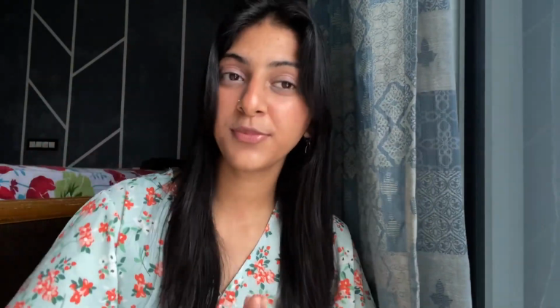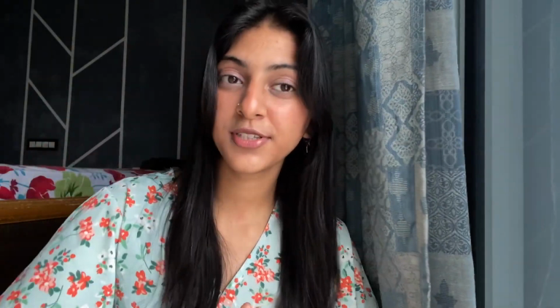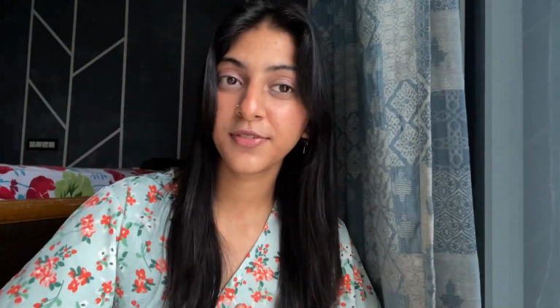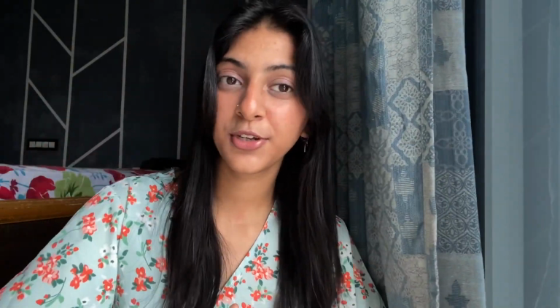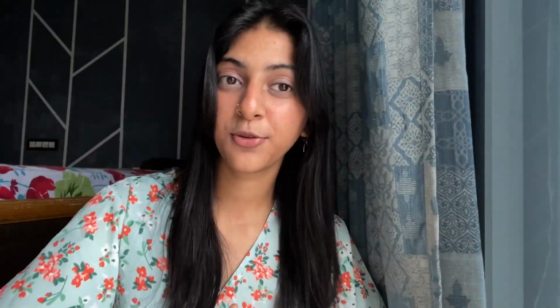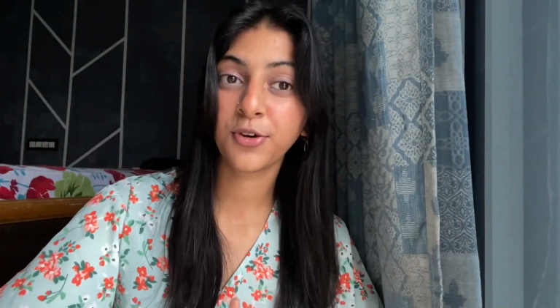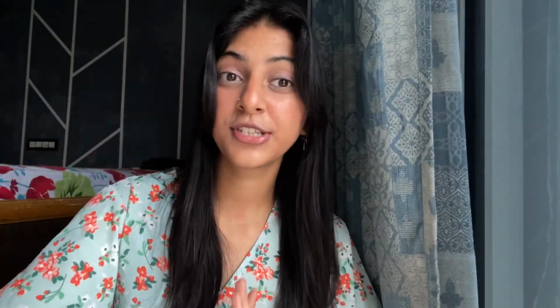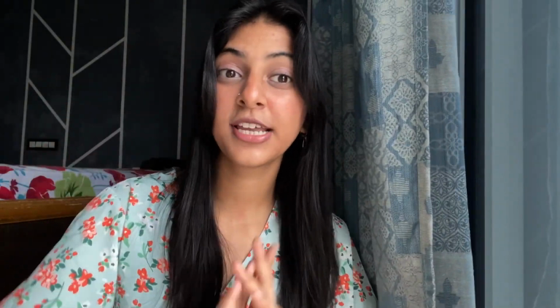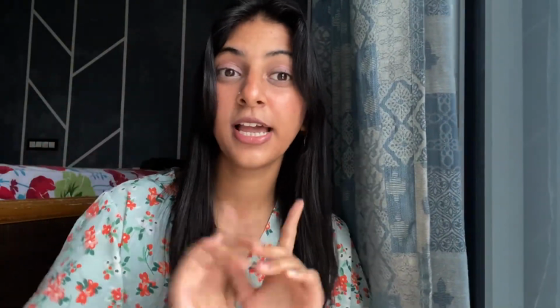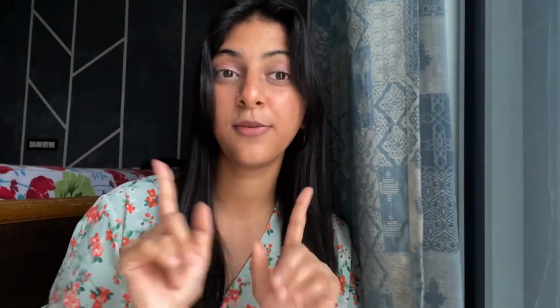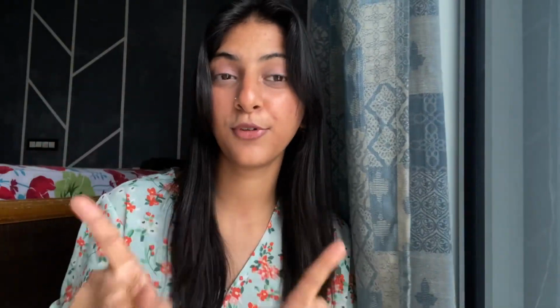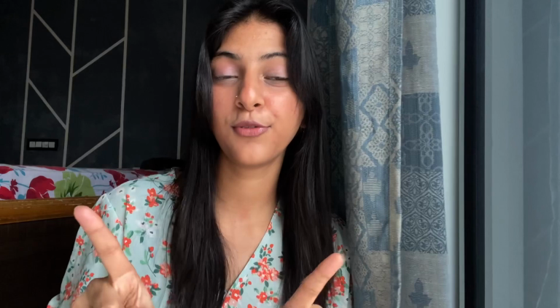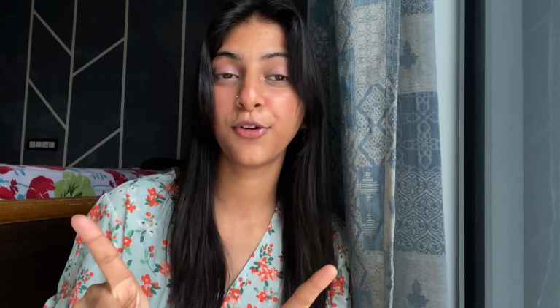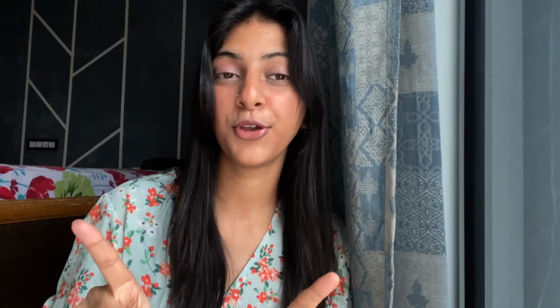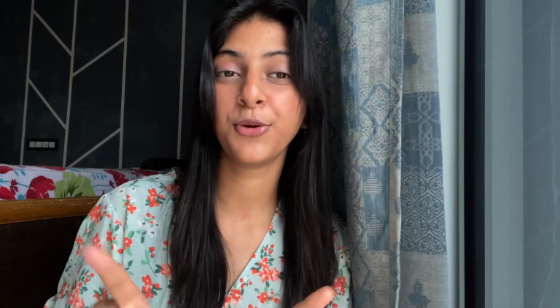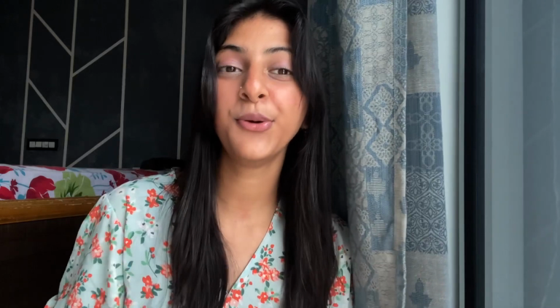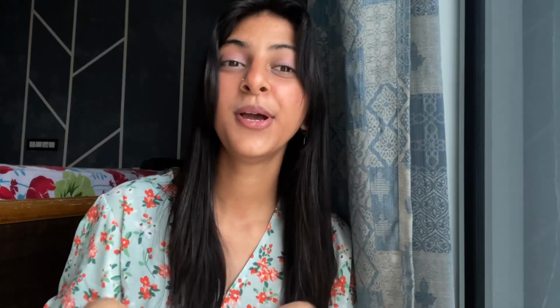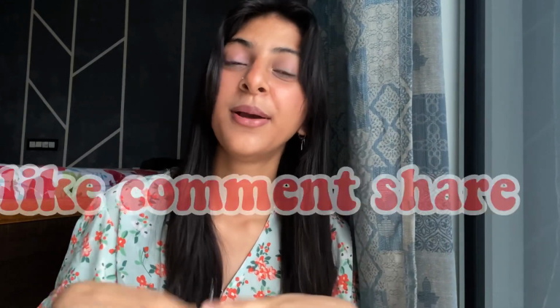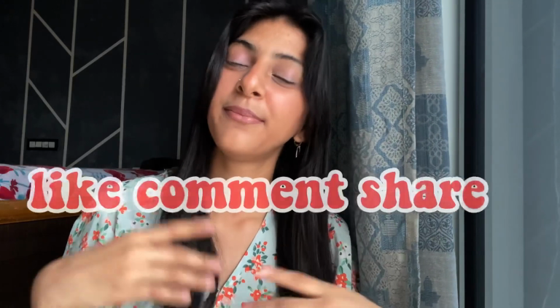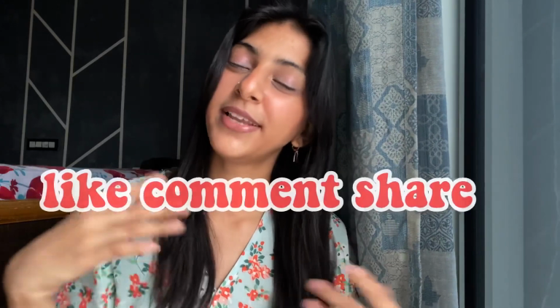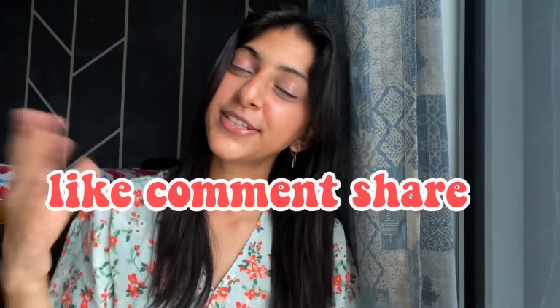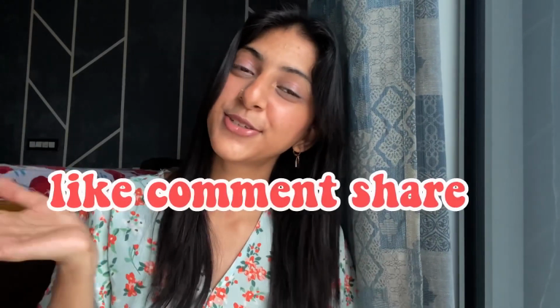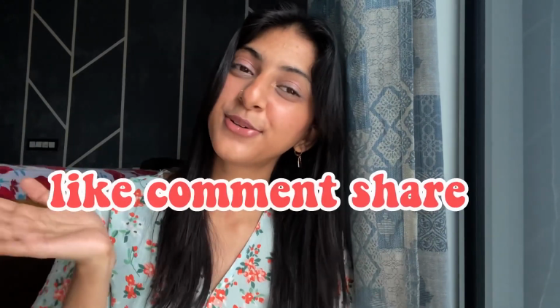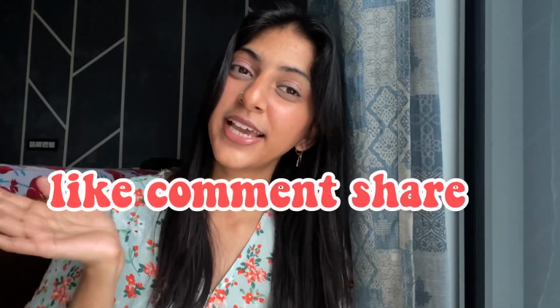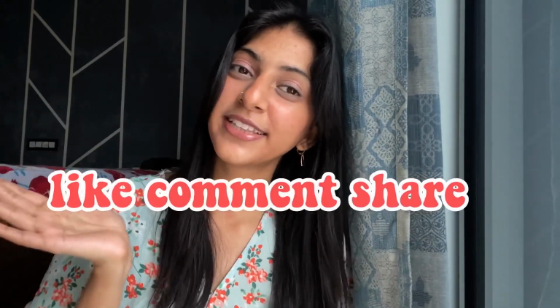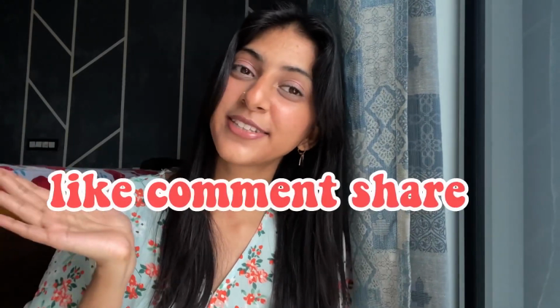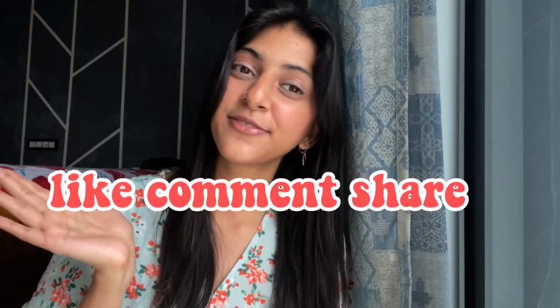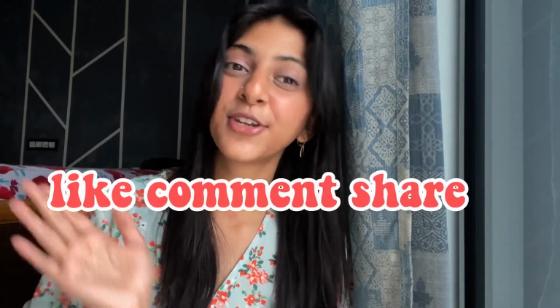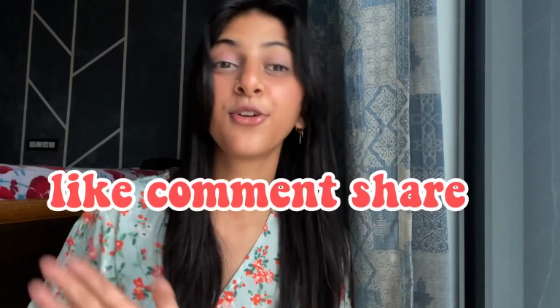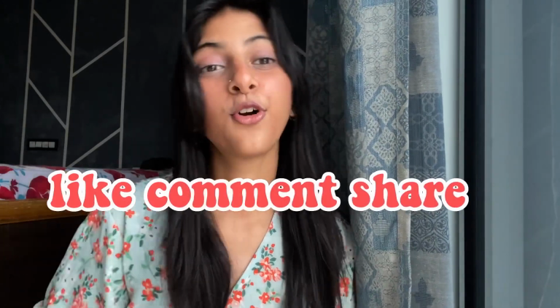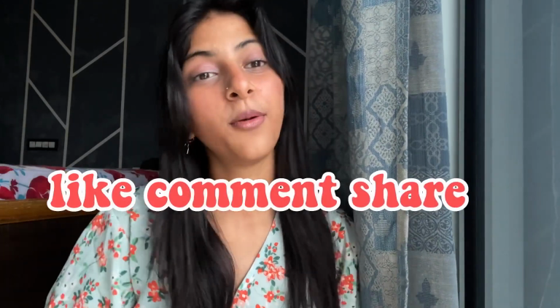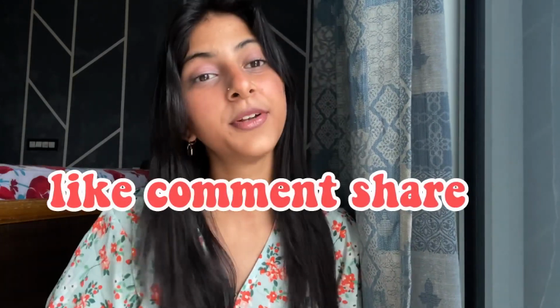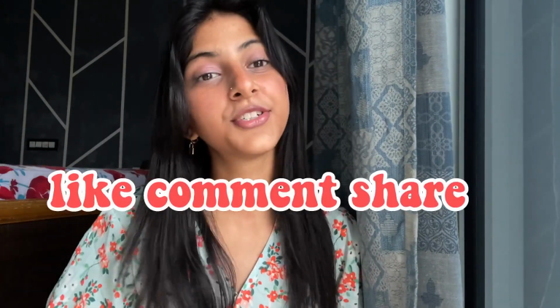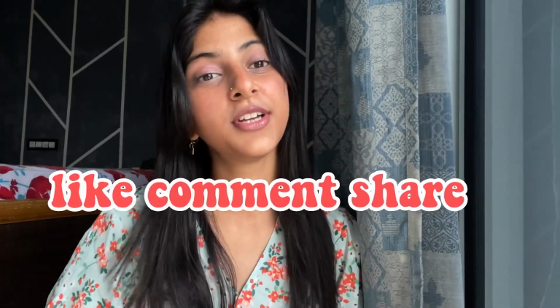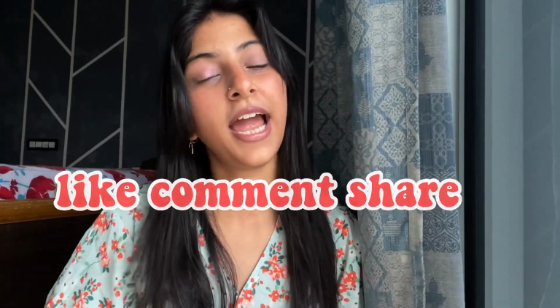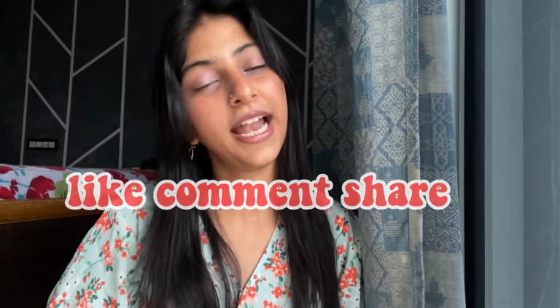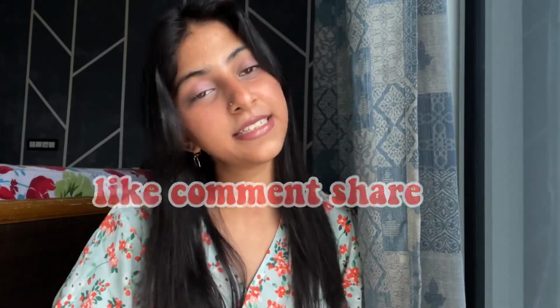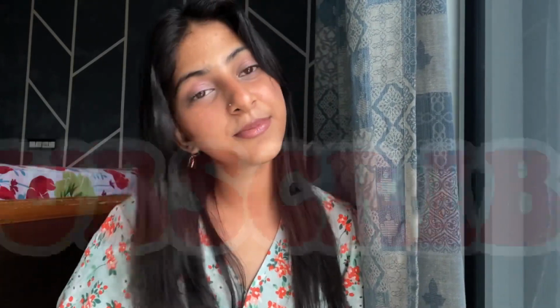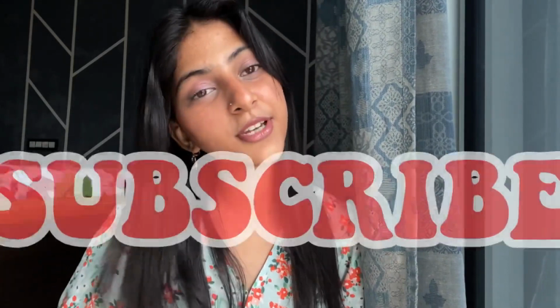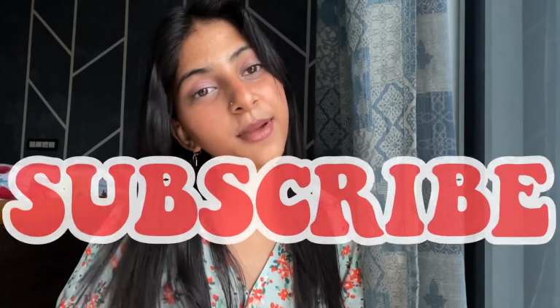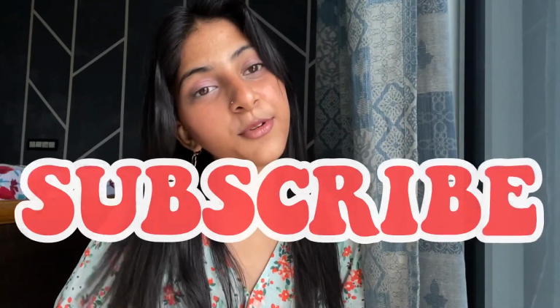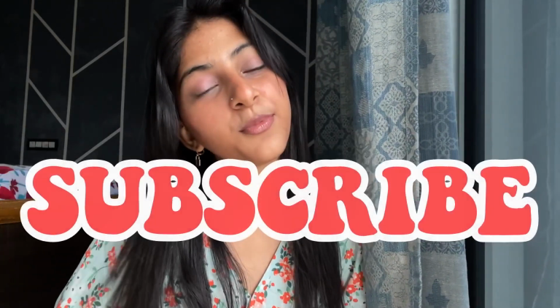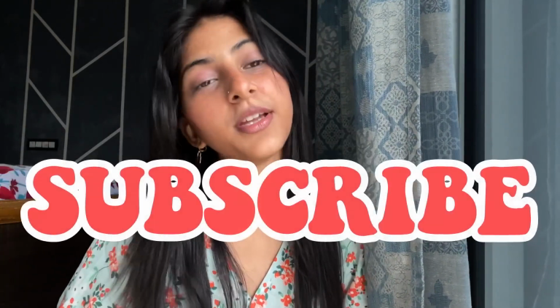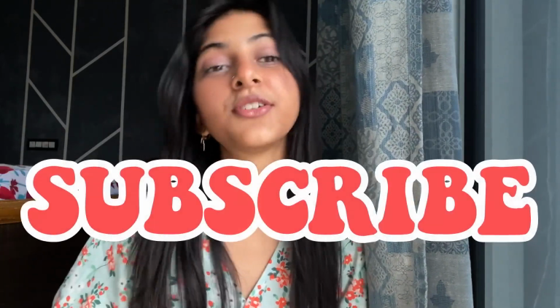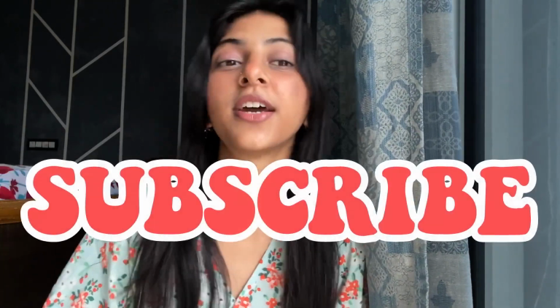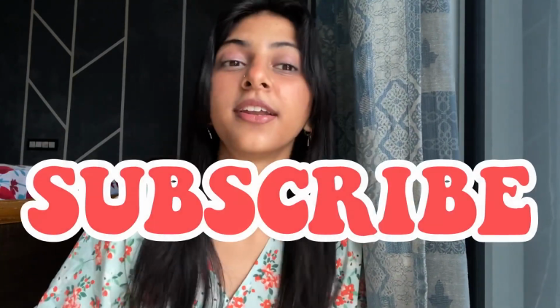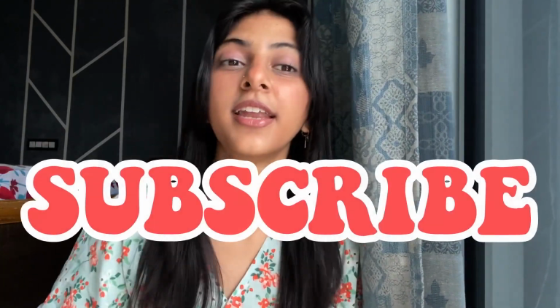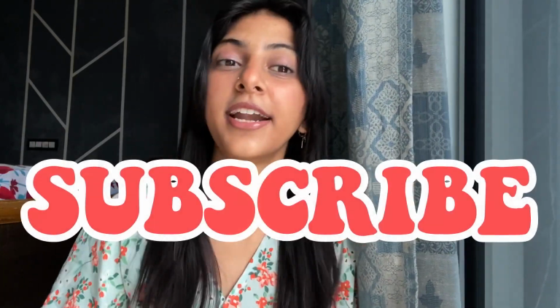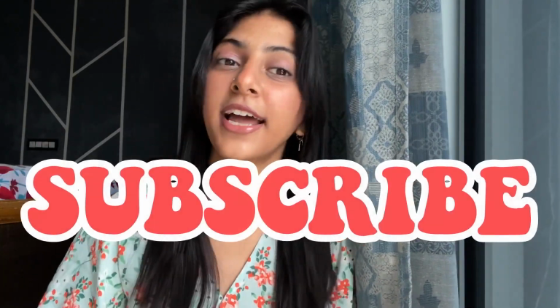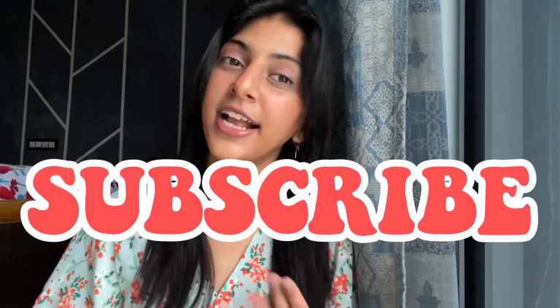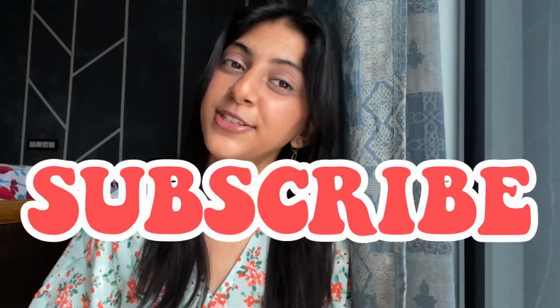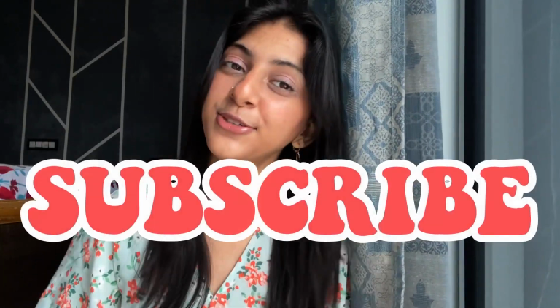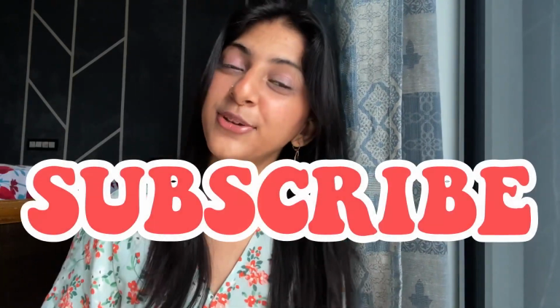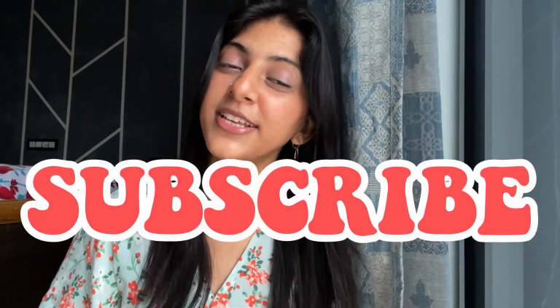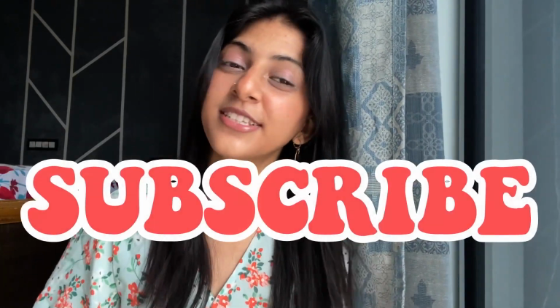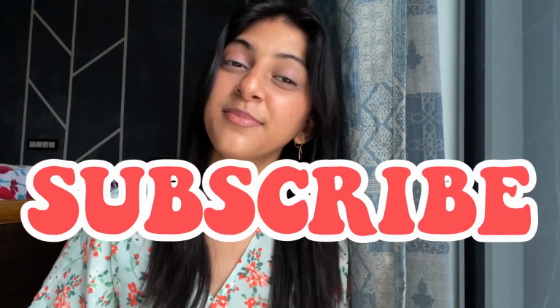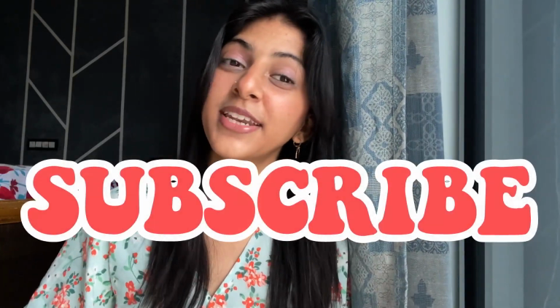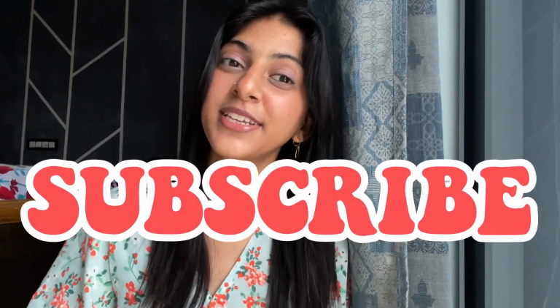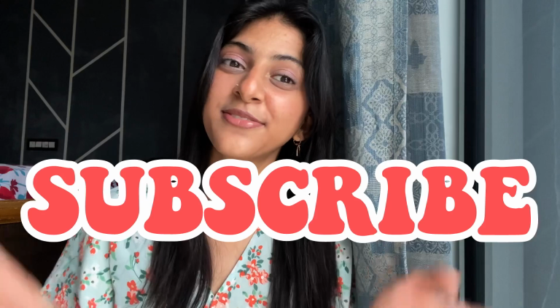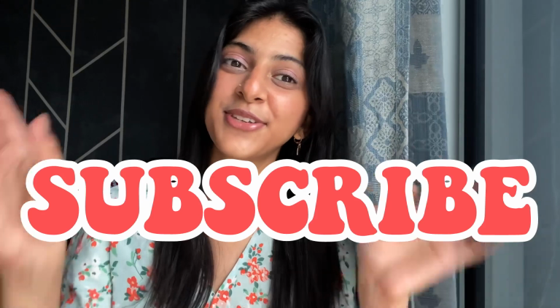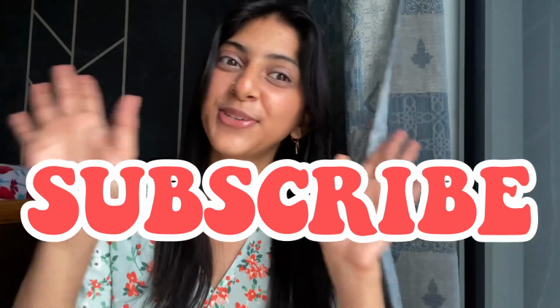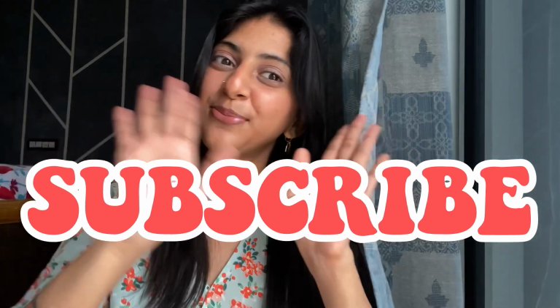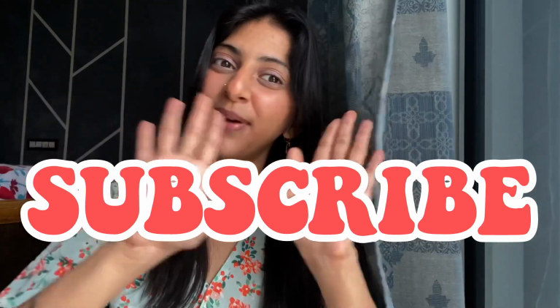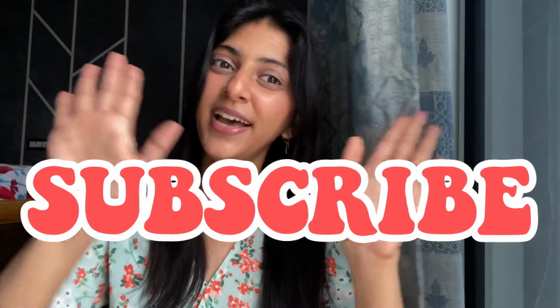That's it for the video. I hope this was helpful — please do like, comment, share, and subscribe to my channel. I'll see you guys in the next video, bye!